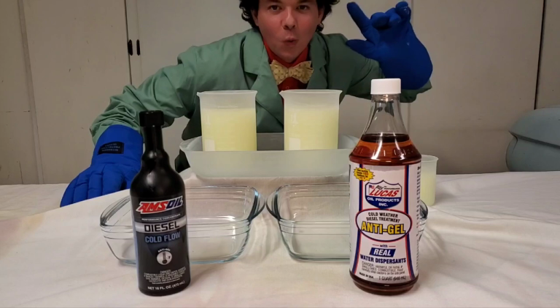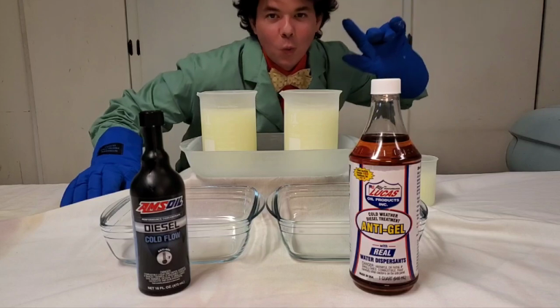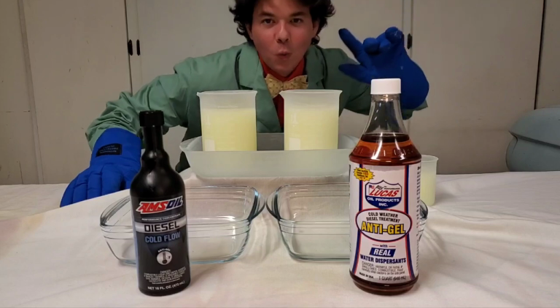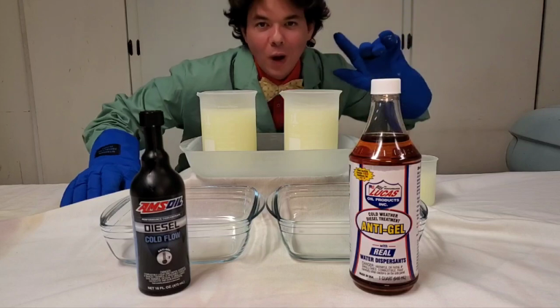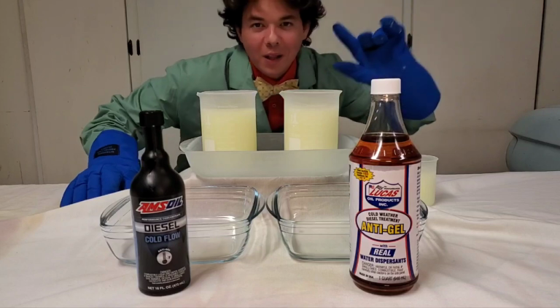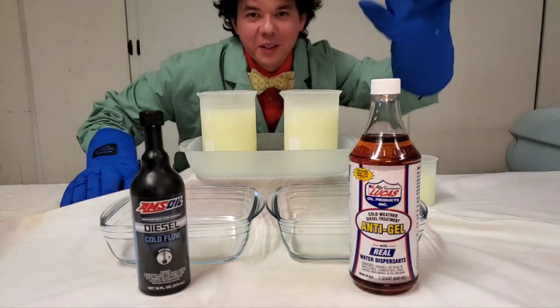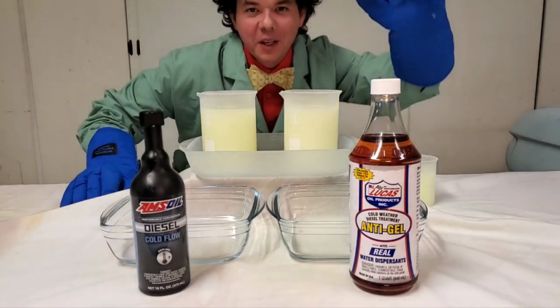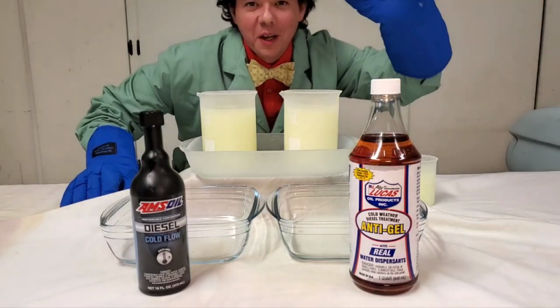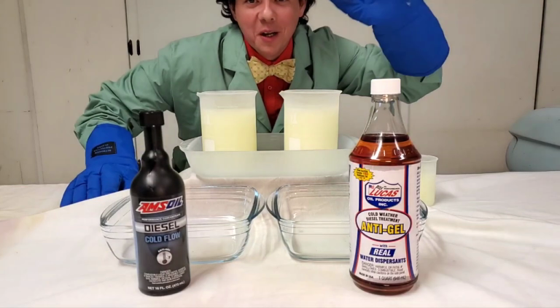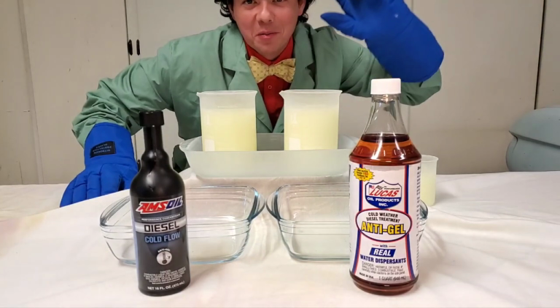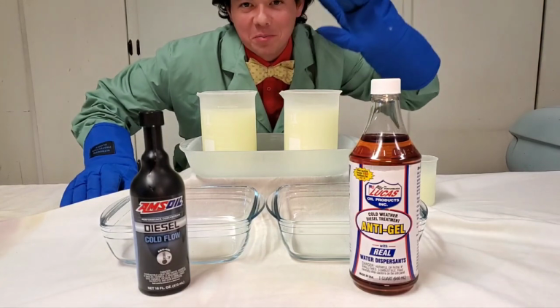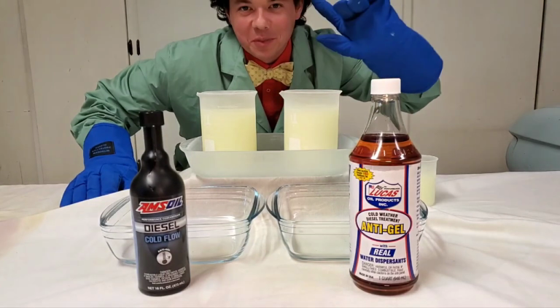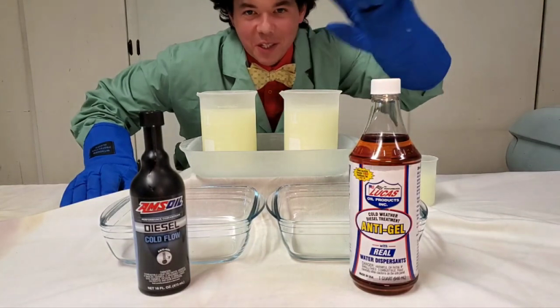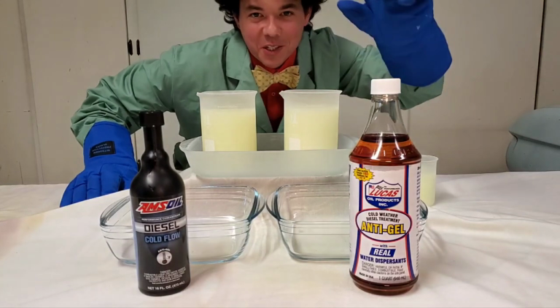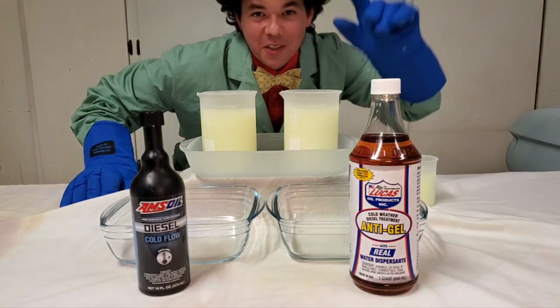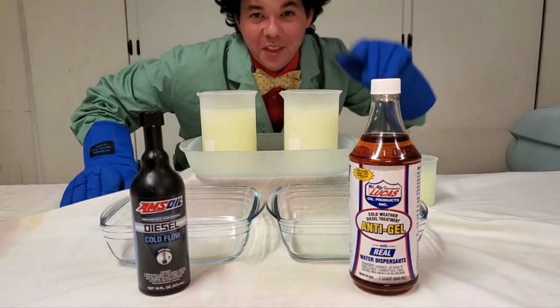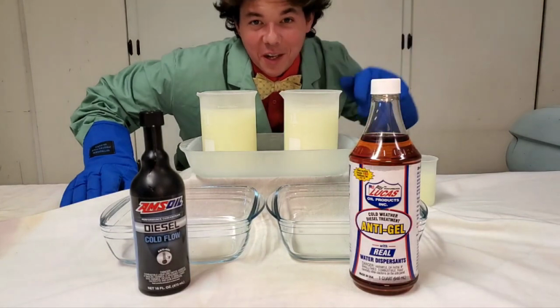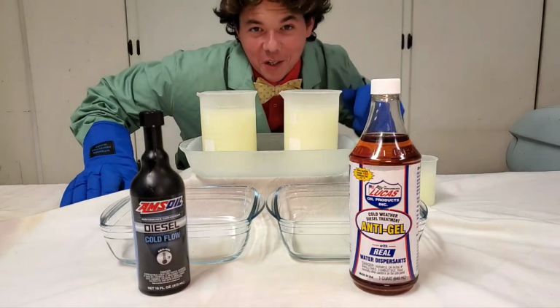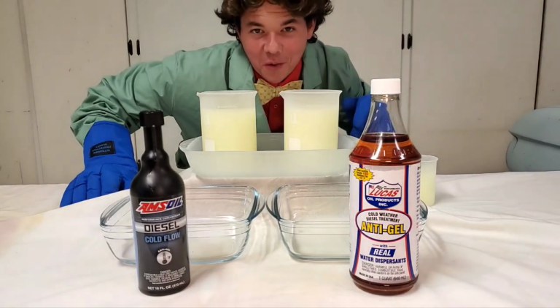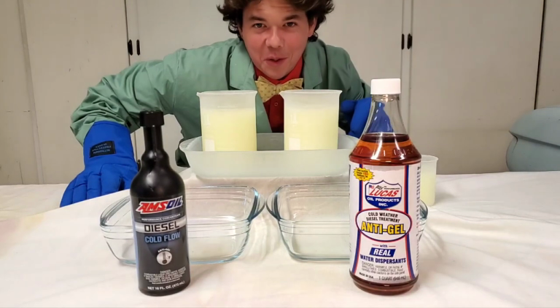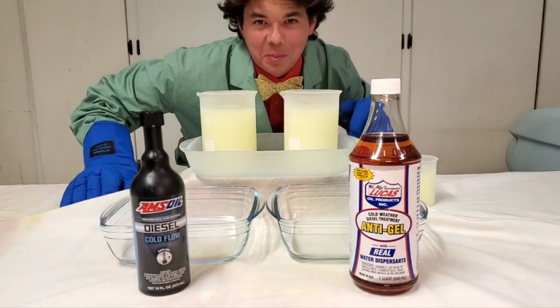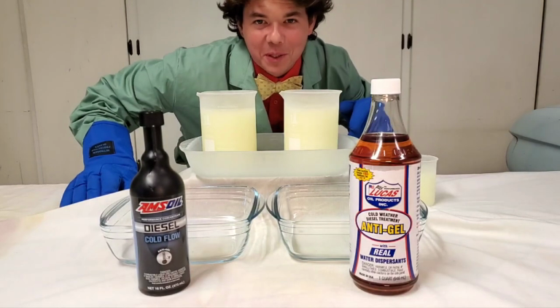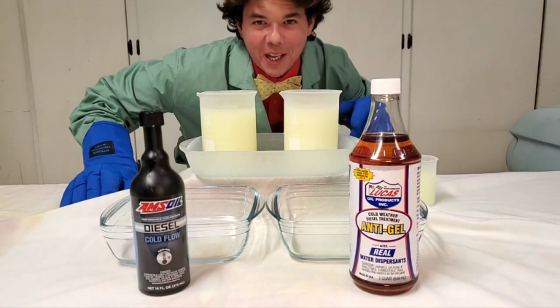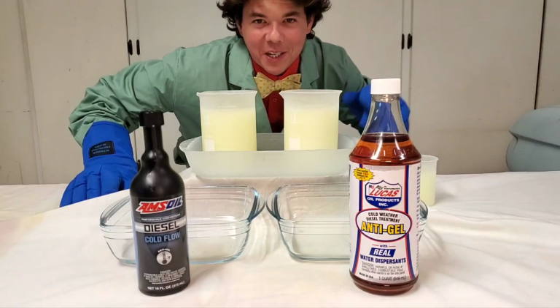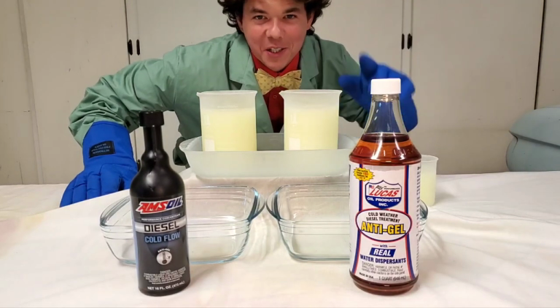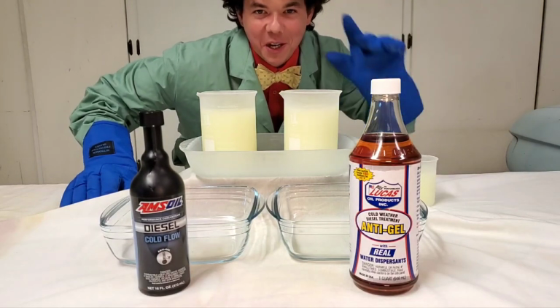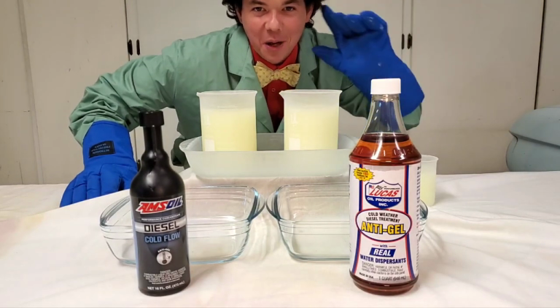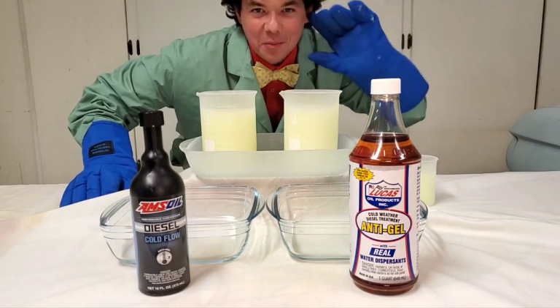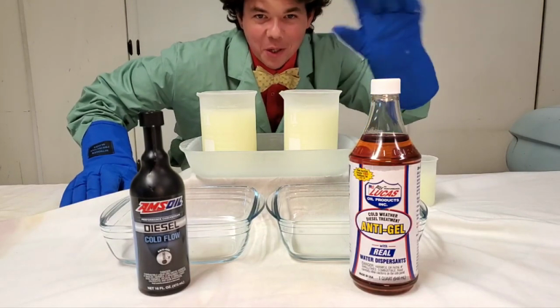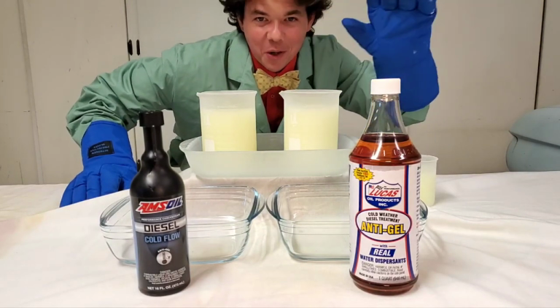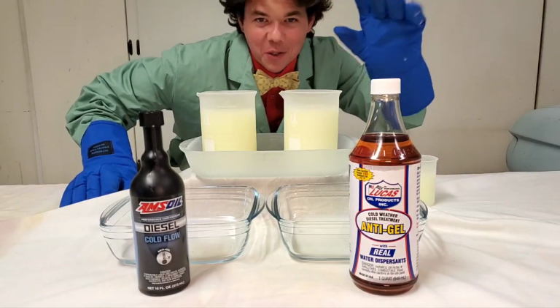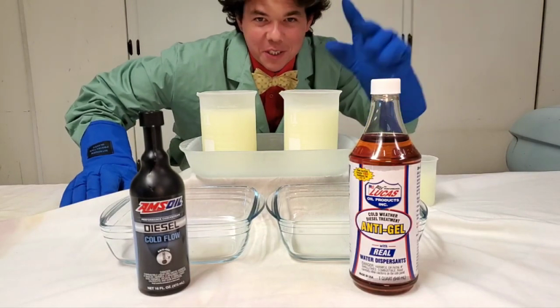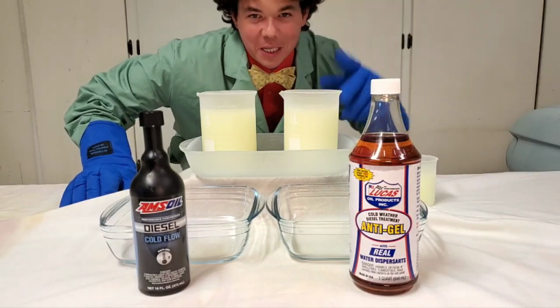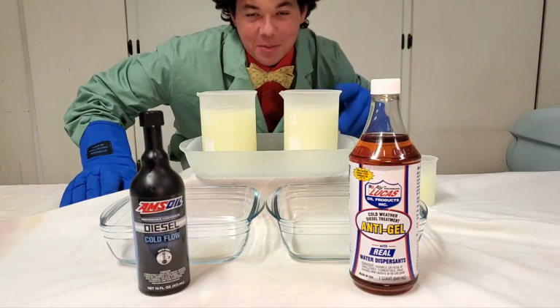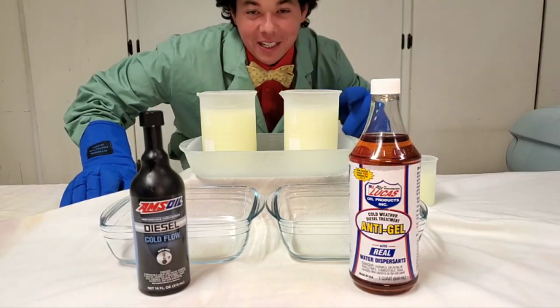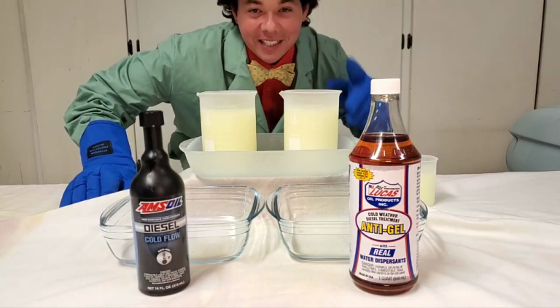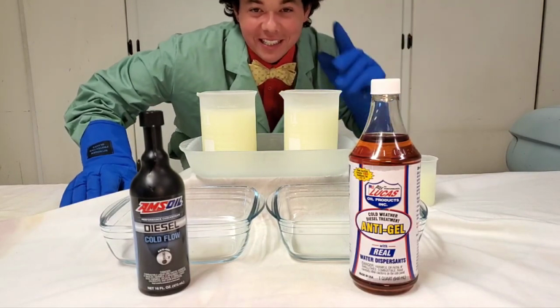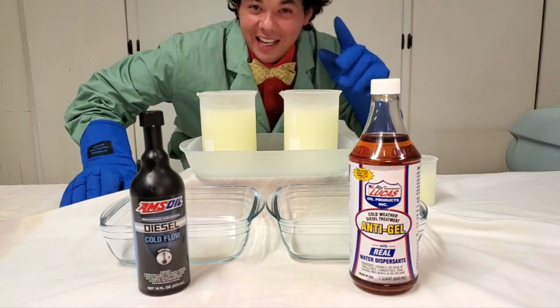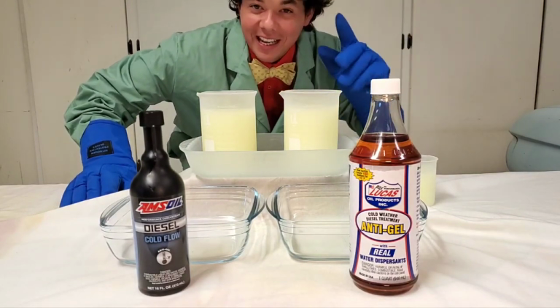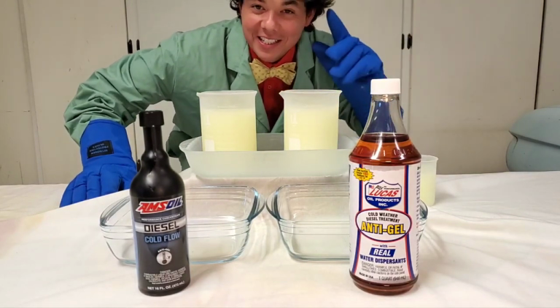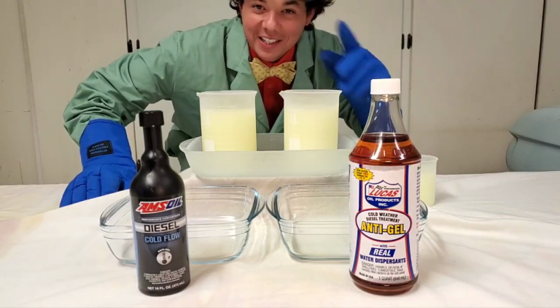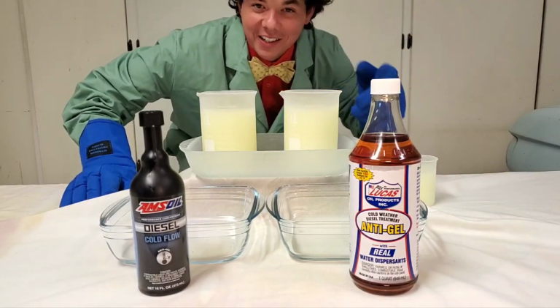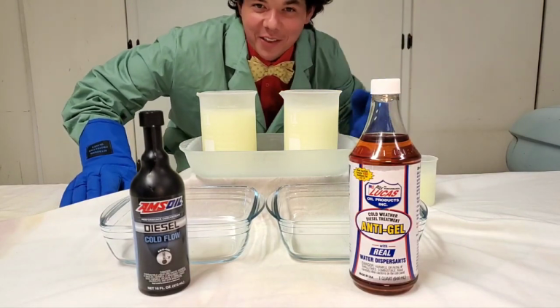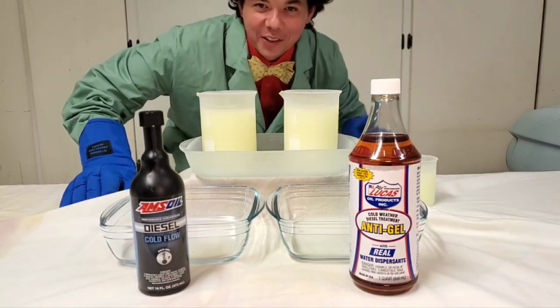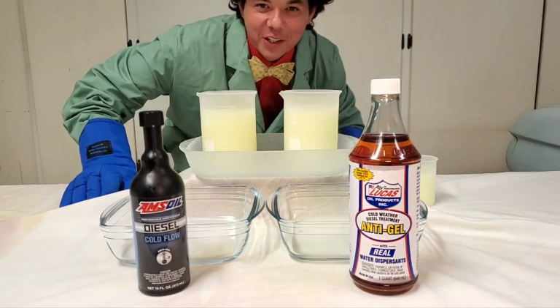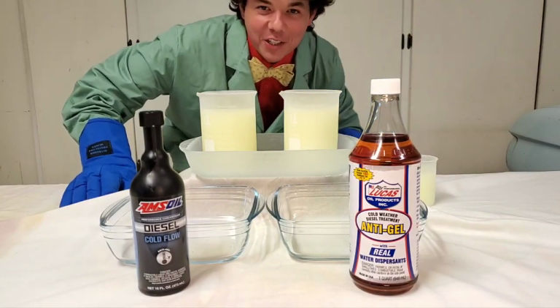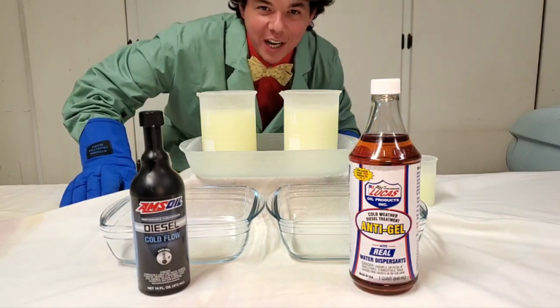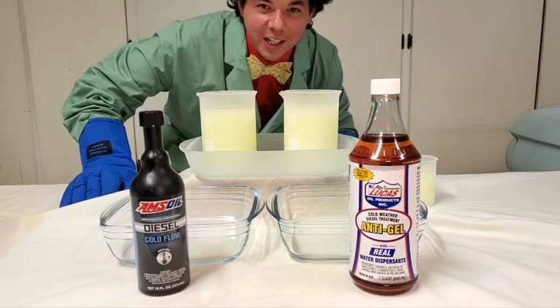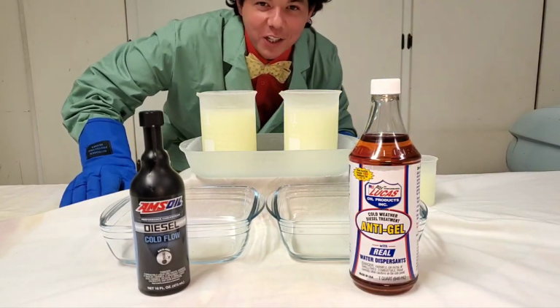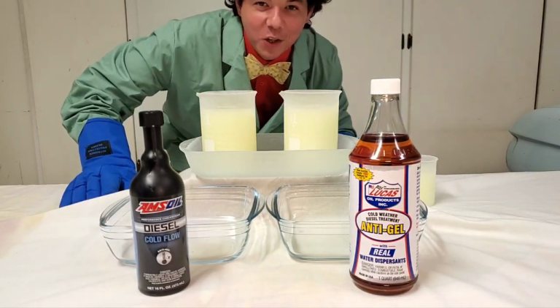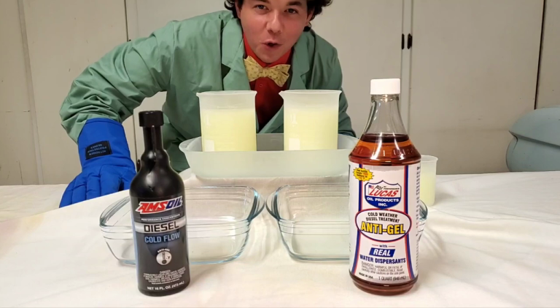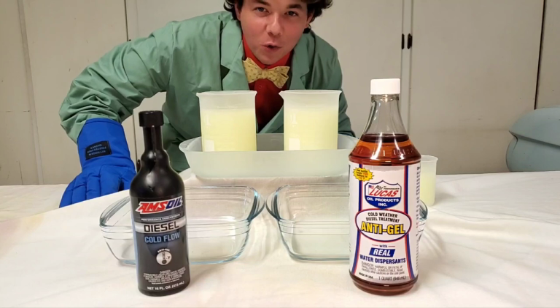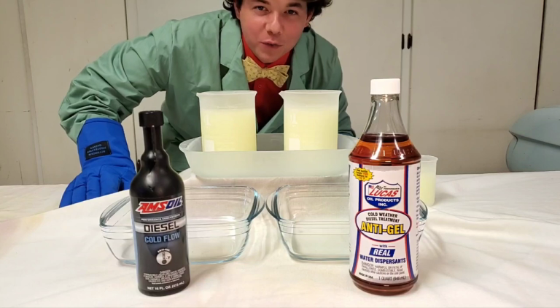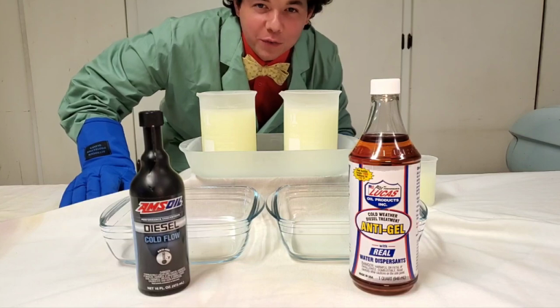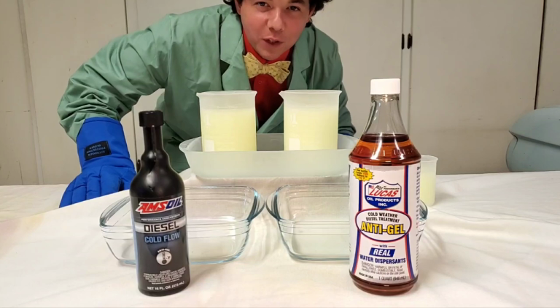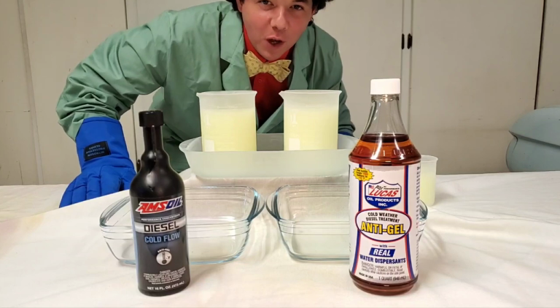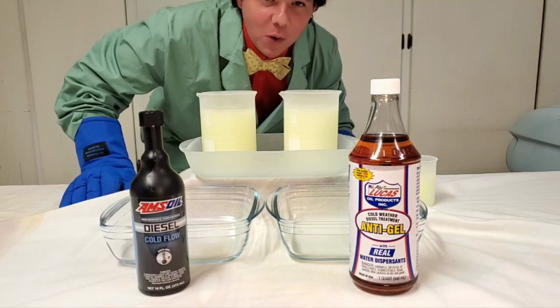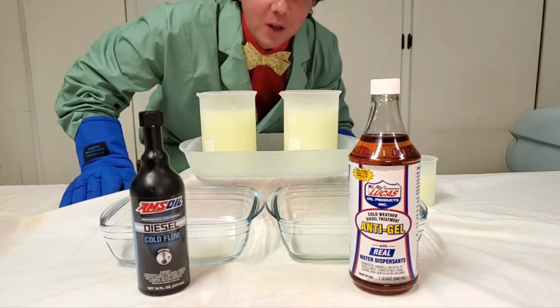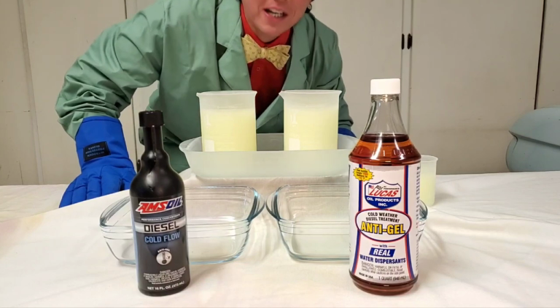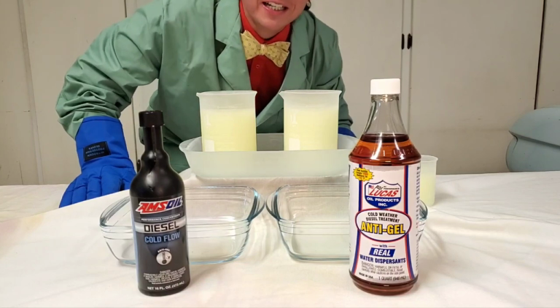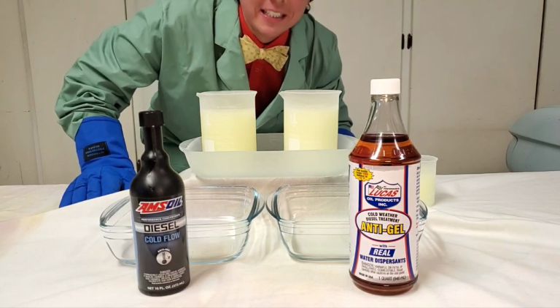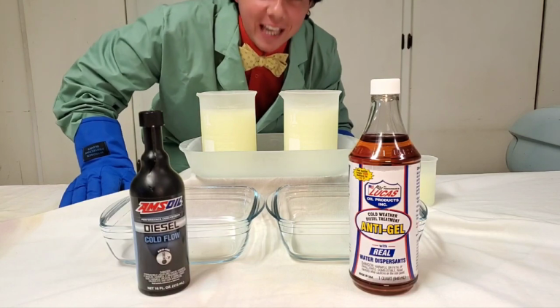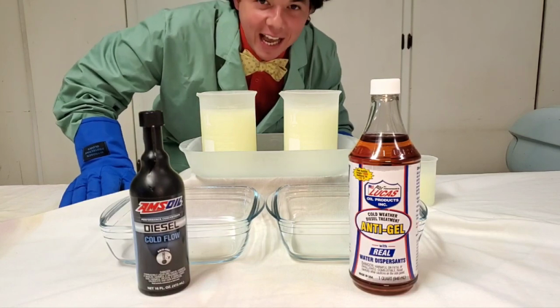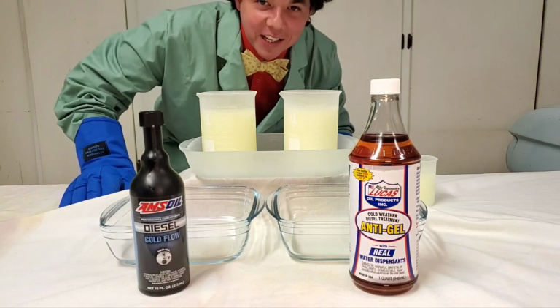Welcome to Synthetic Oil Protection. I'm your host Eben, and today is another exciting cold flow test.